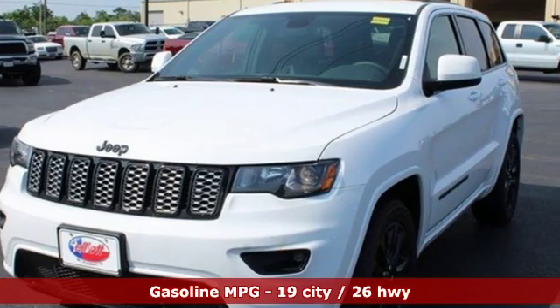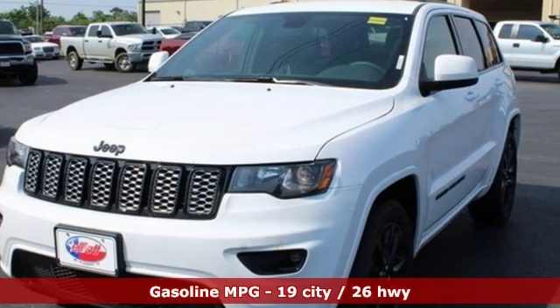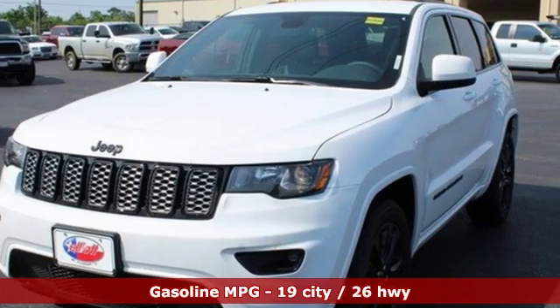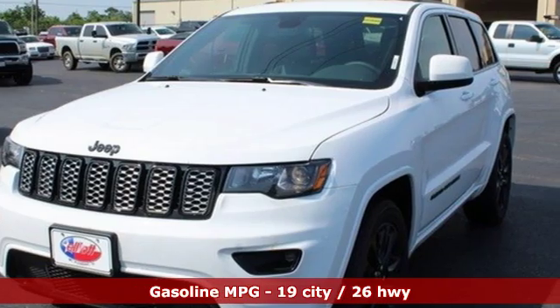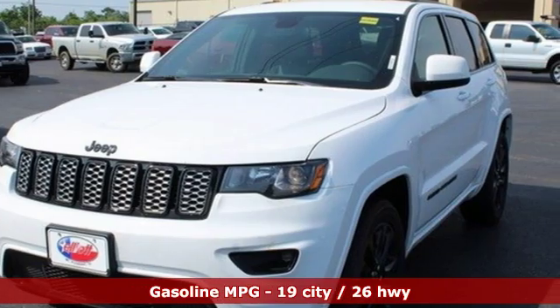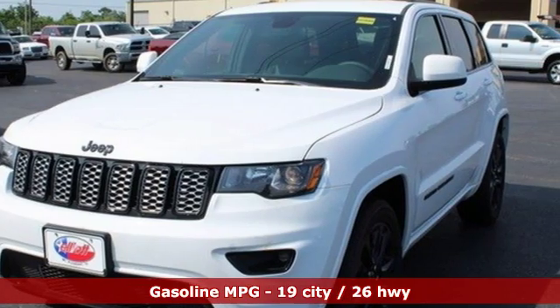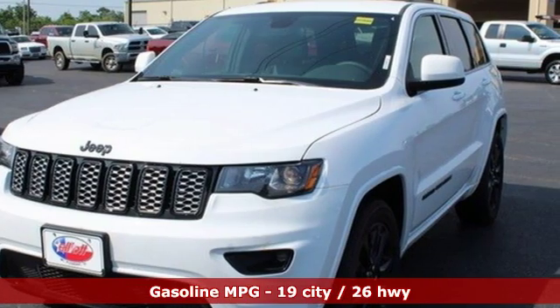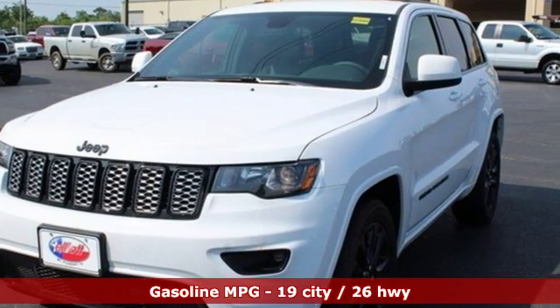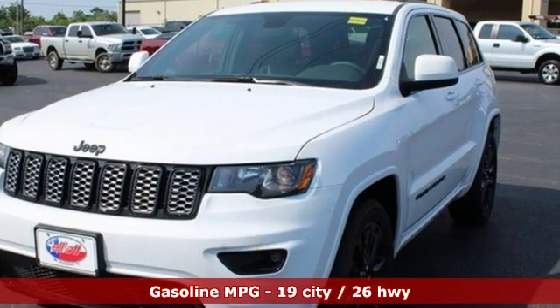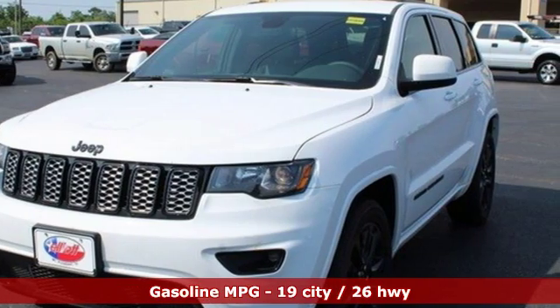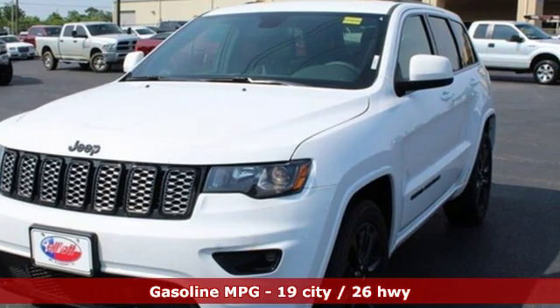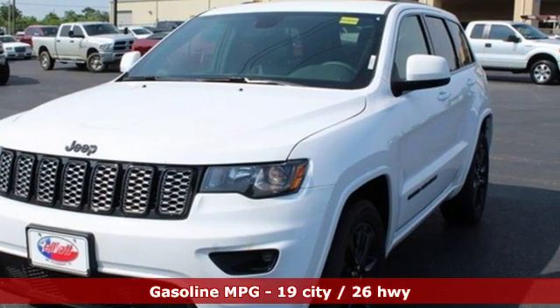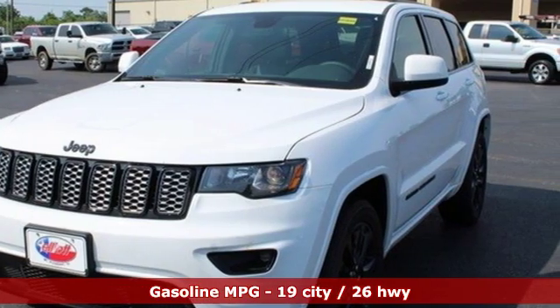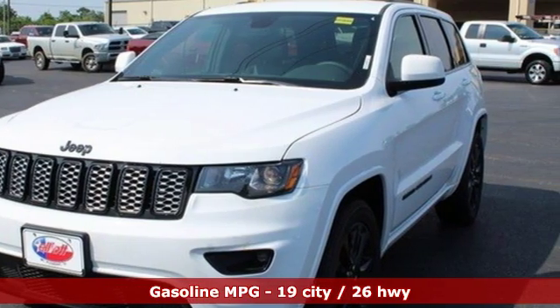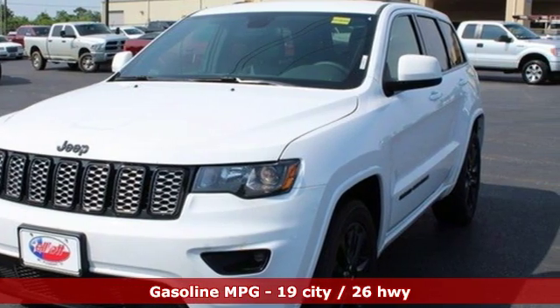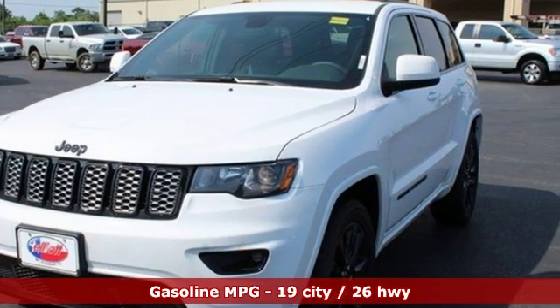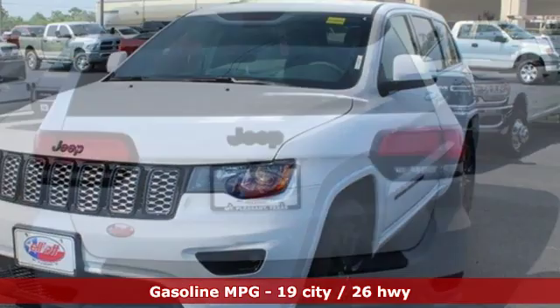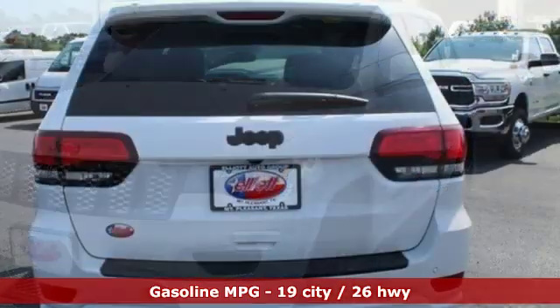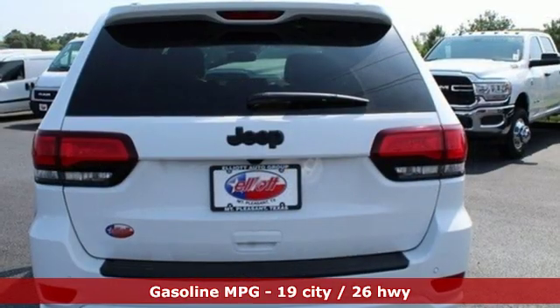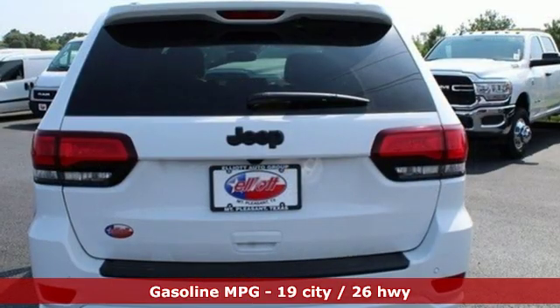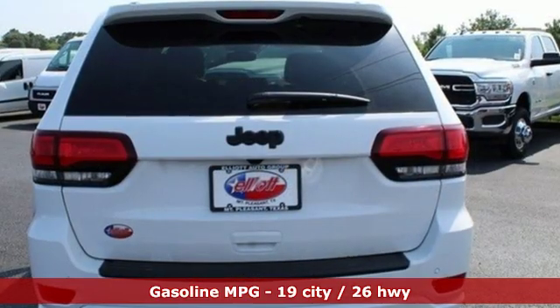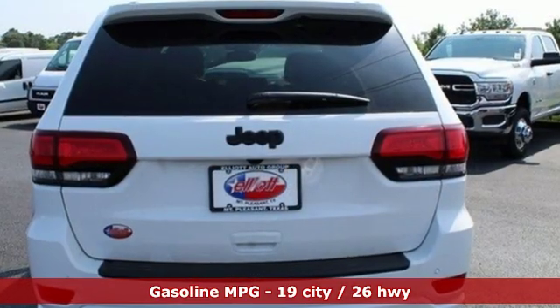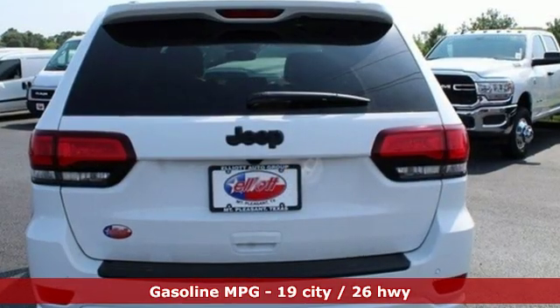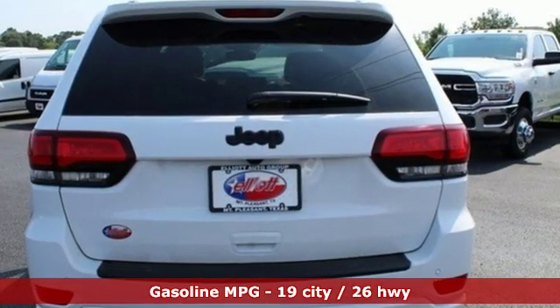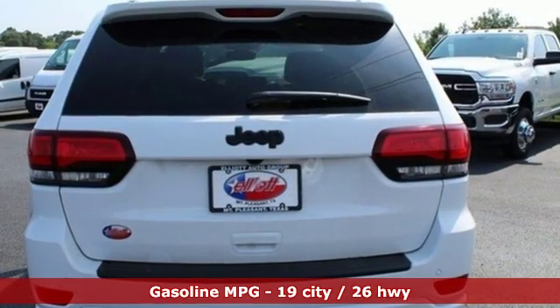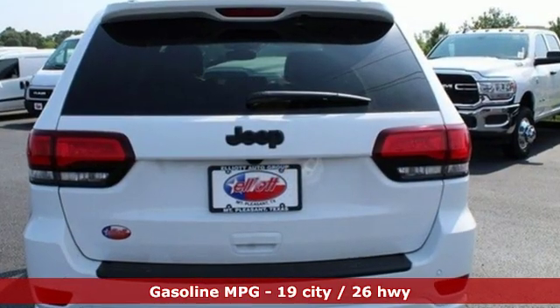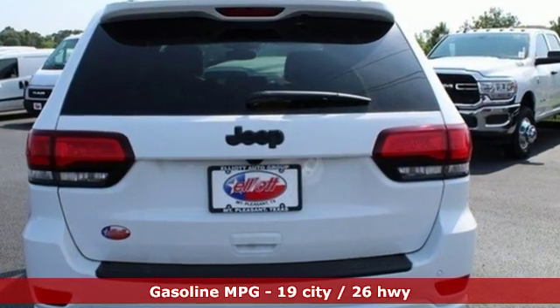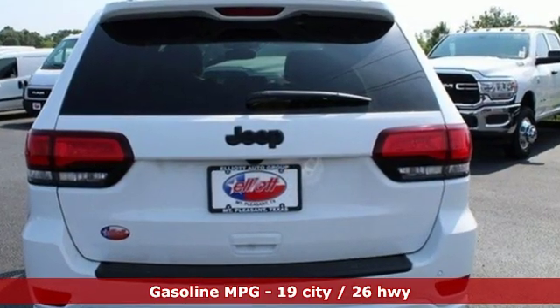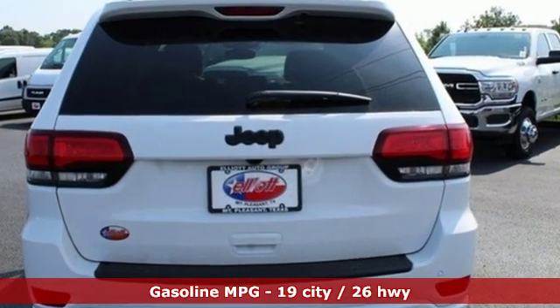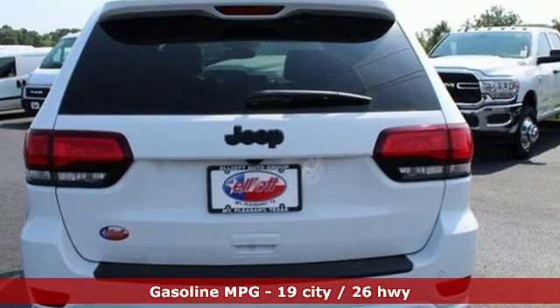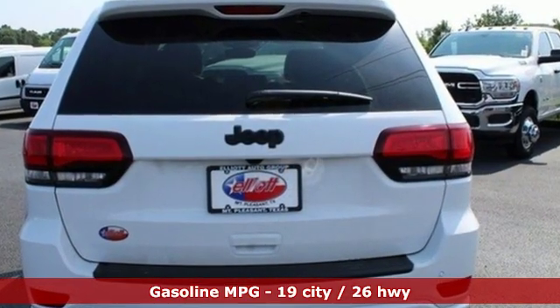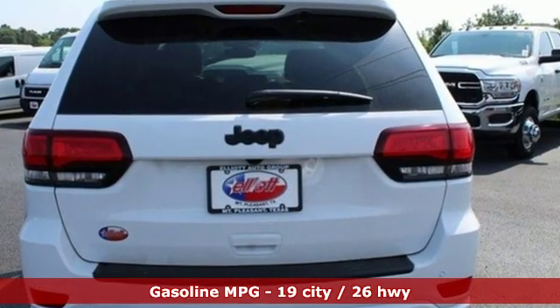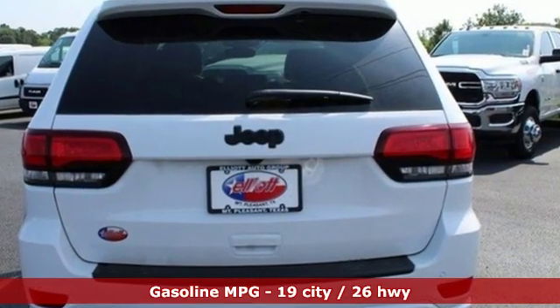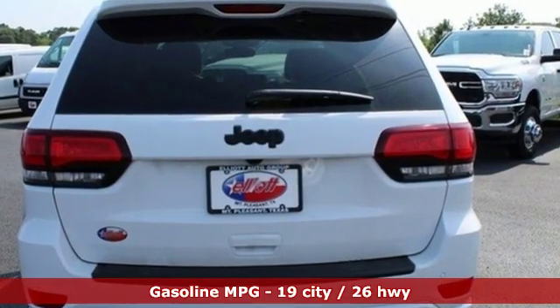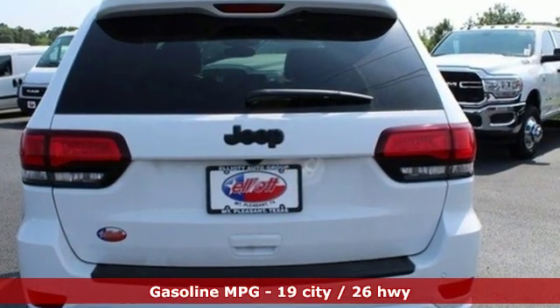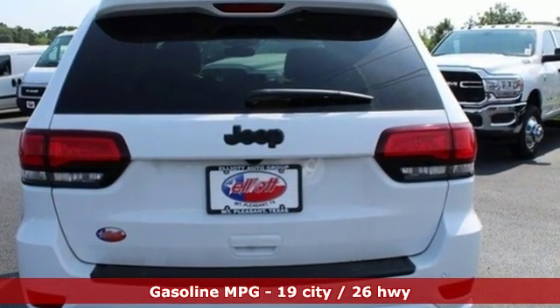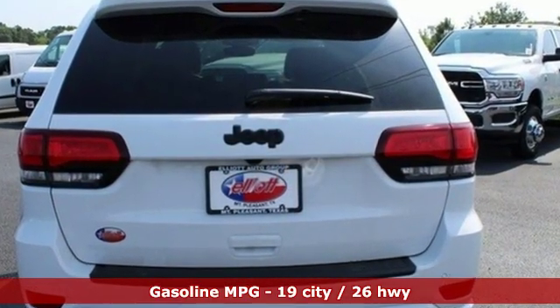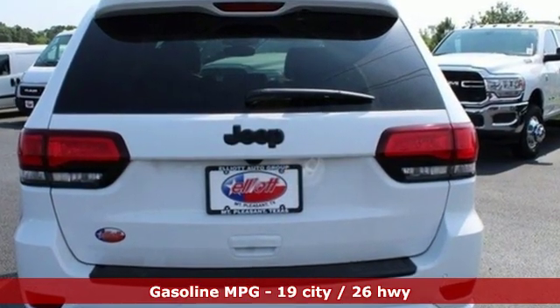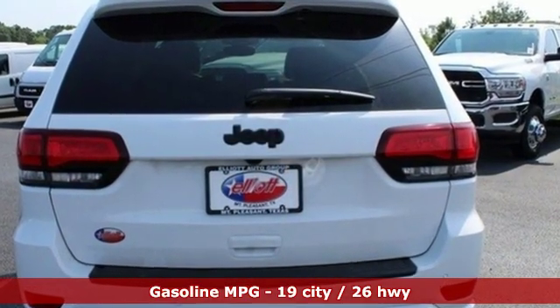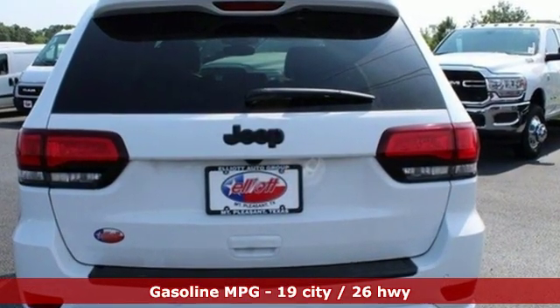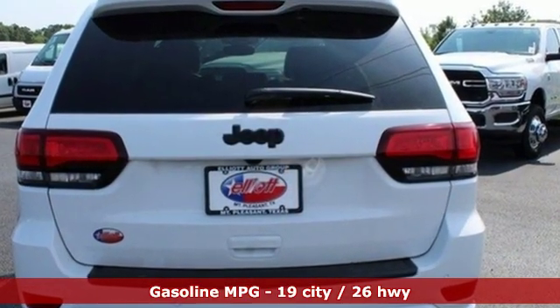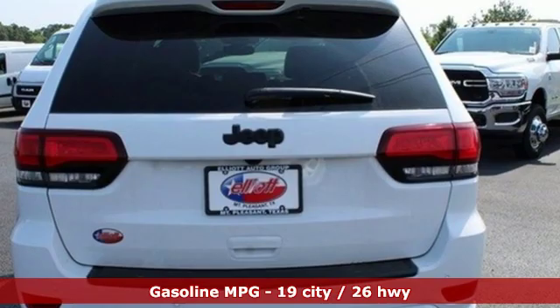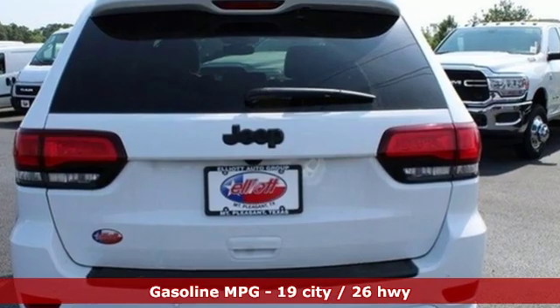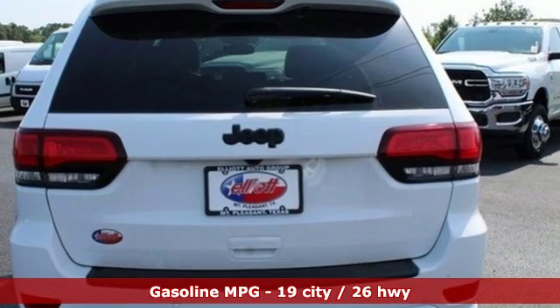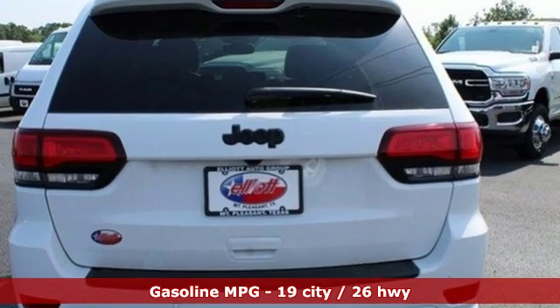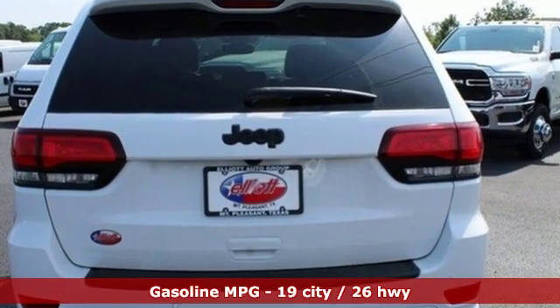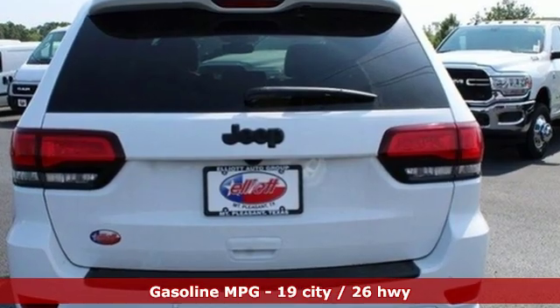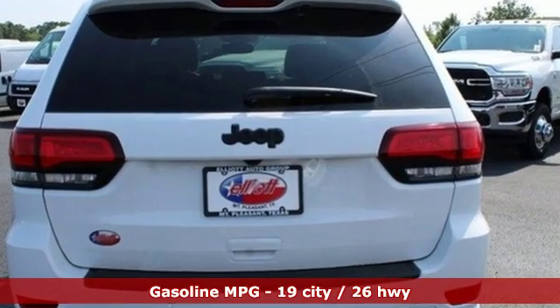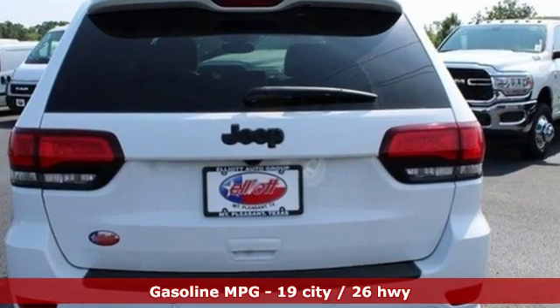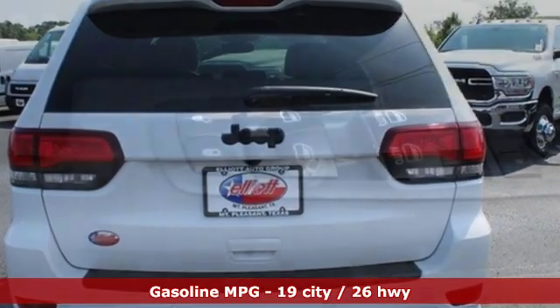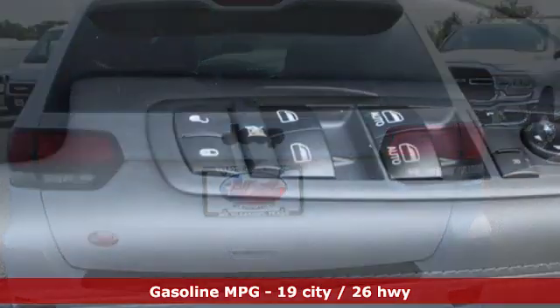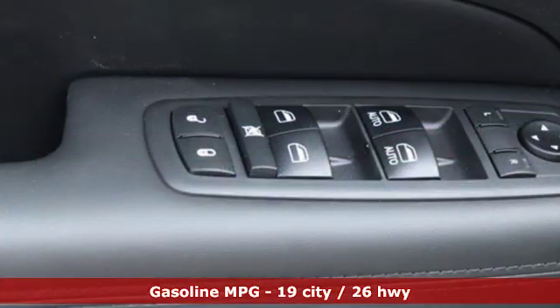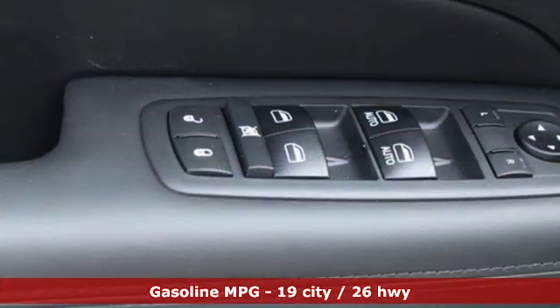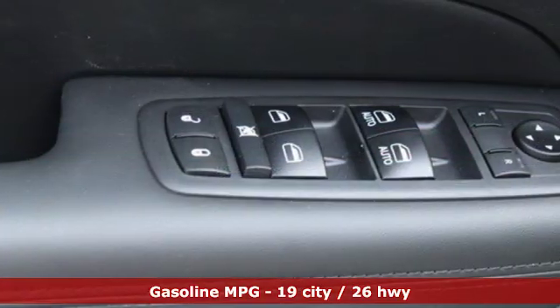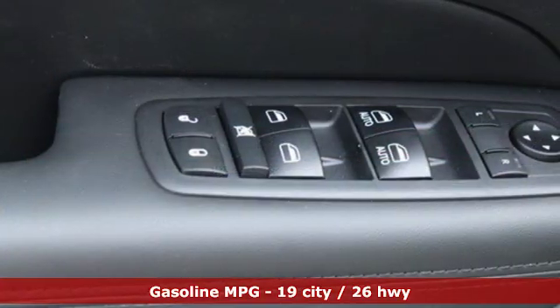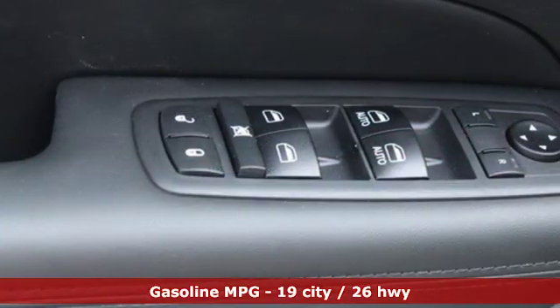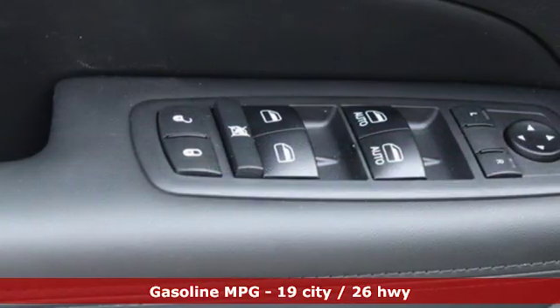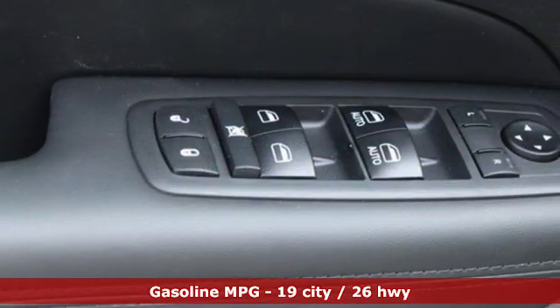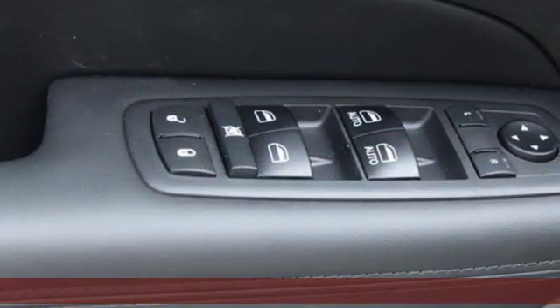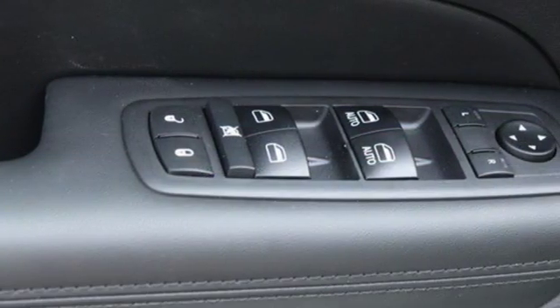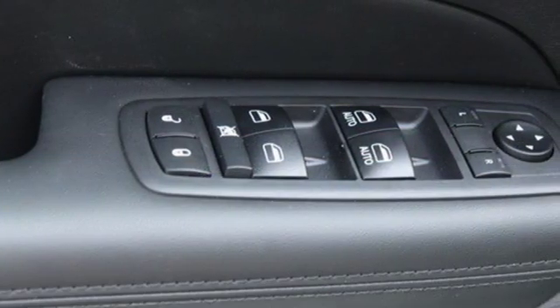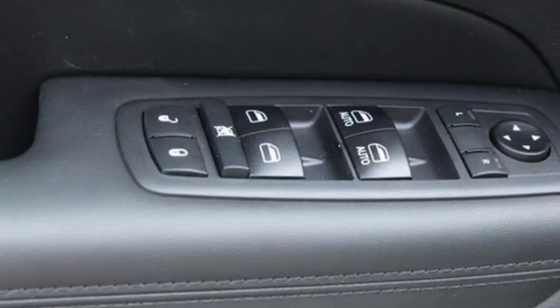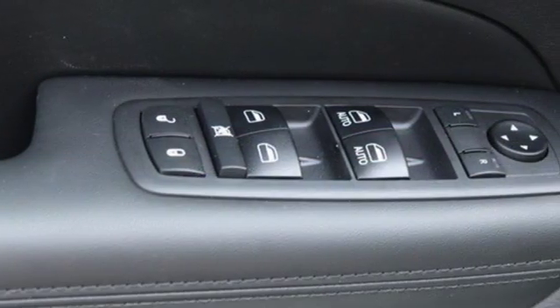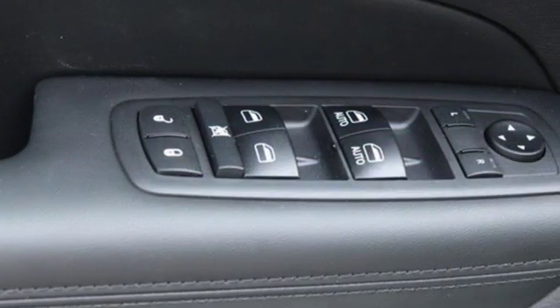Streaming audio, doors and push button start proximity key, dual zone climate control, configurable instrument gauges,